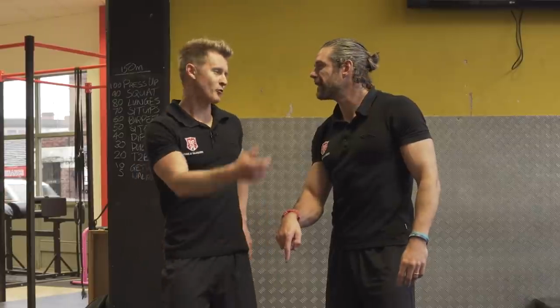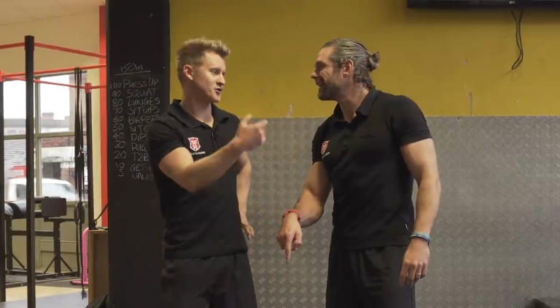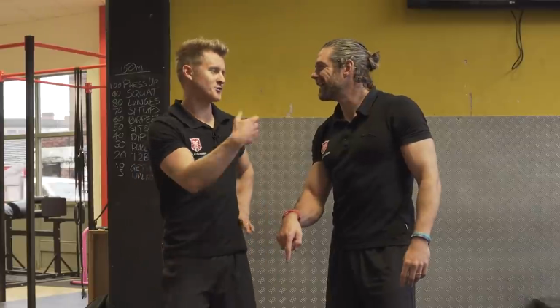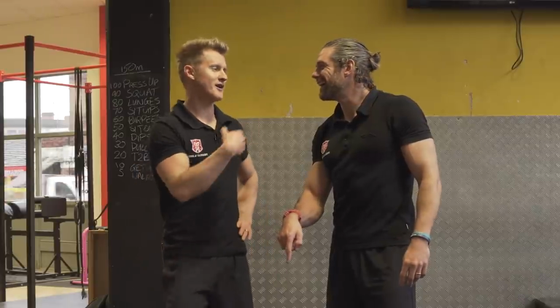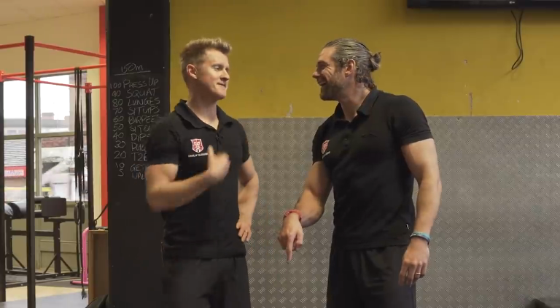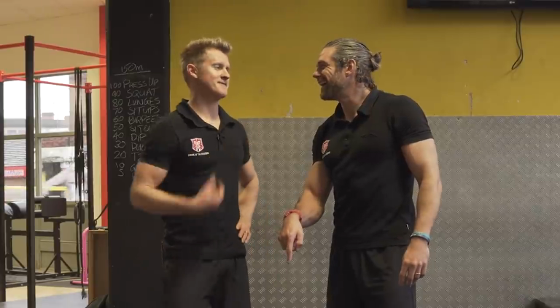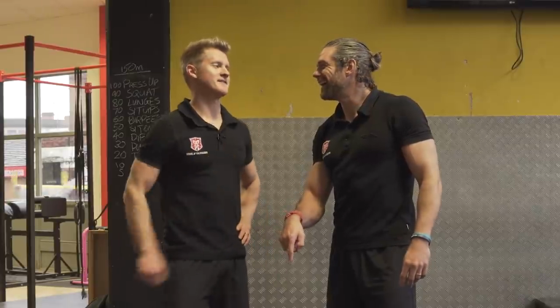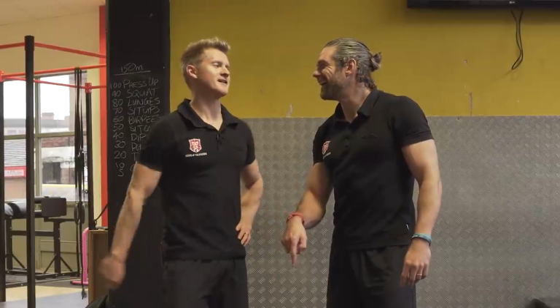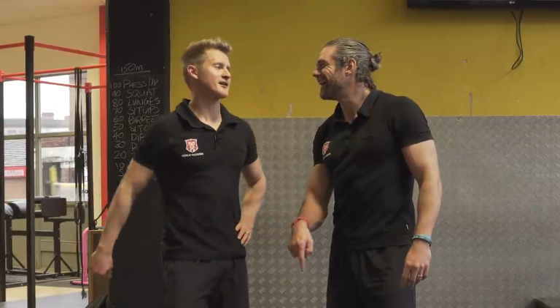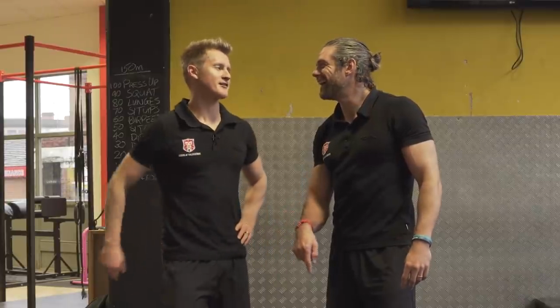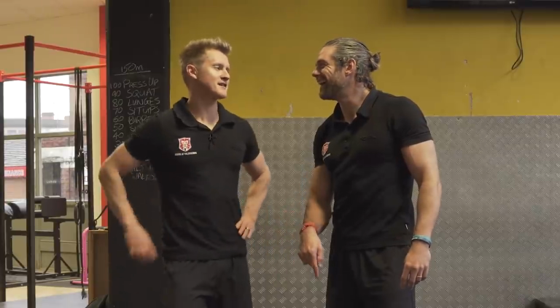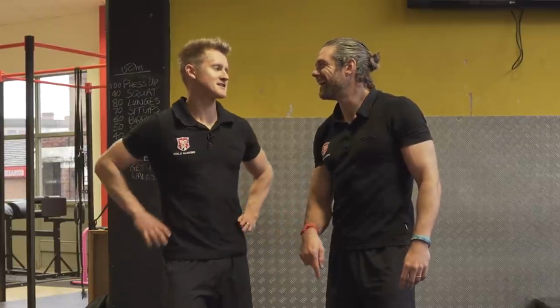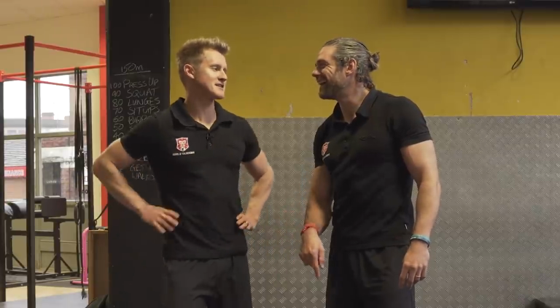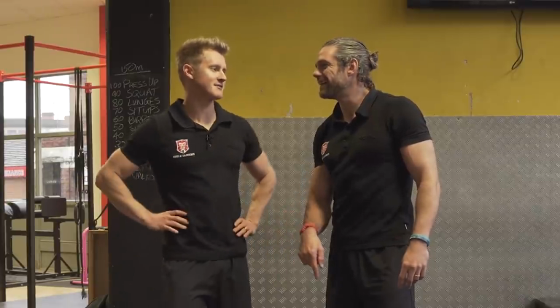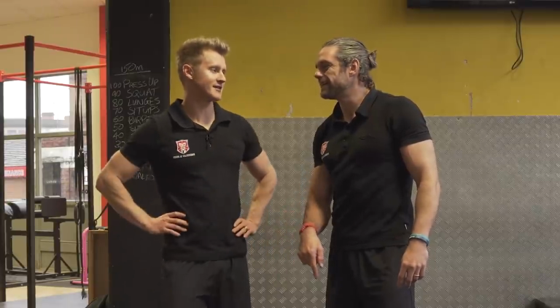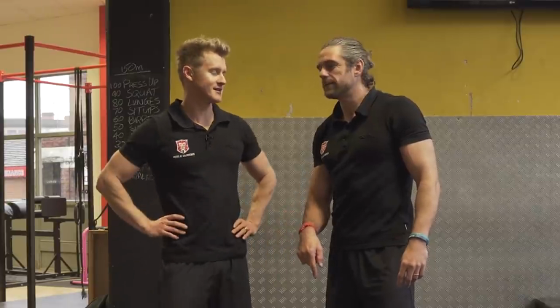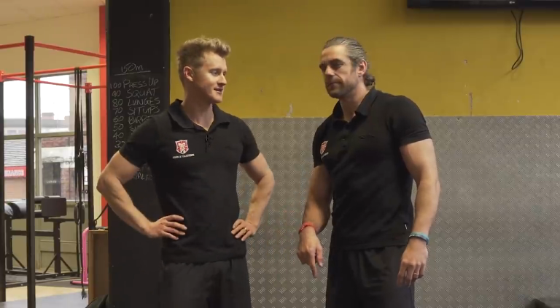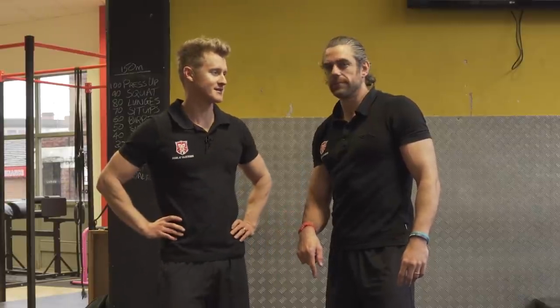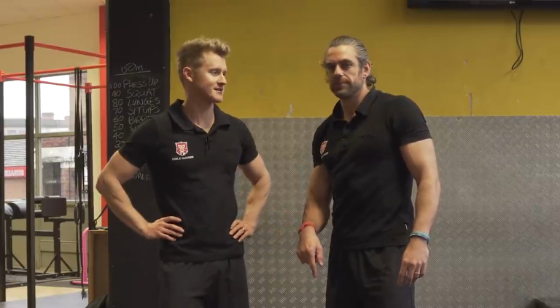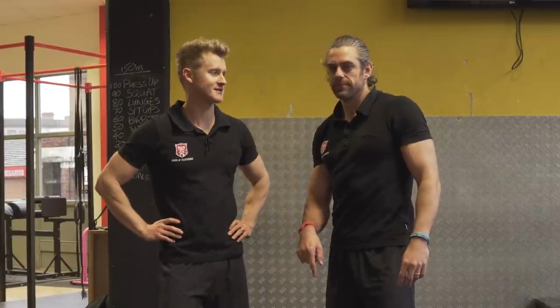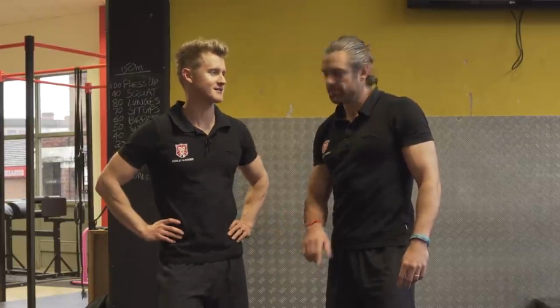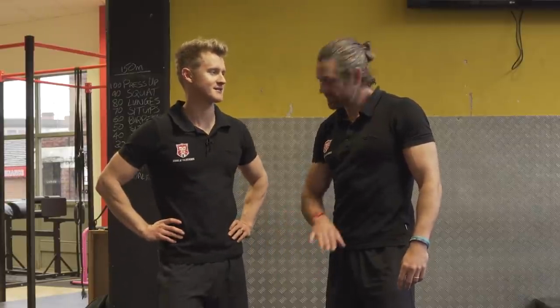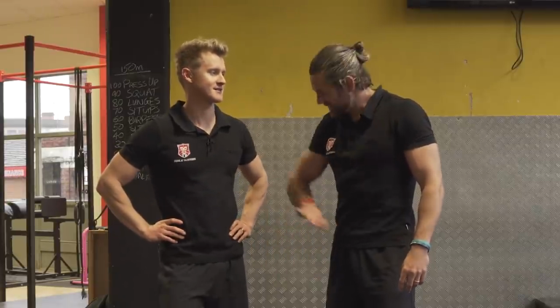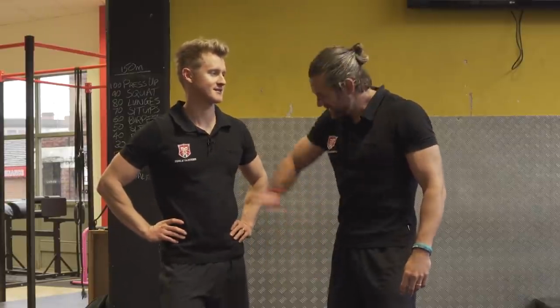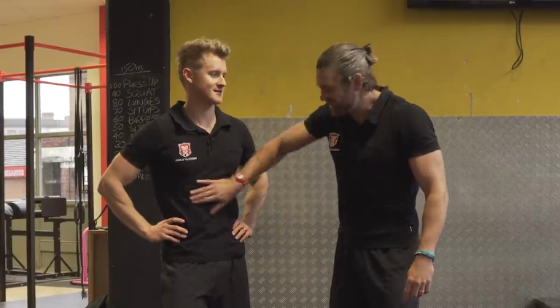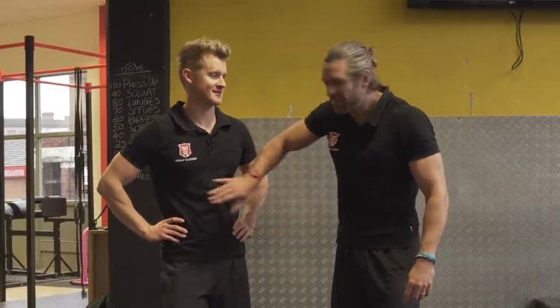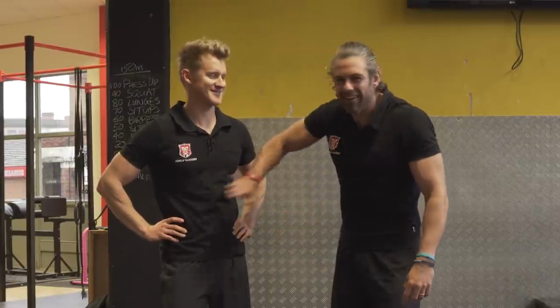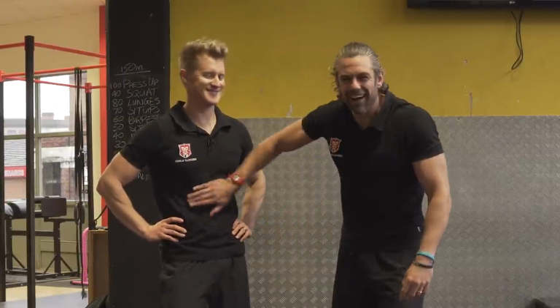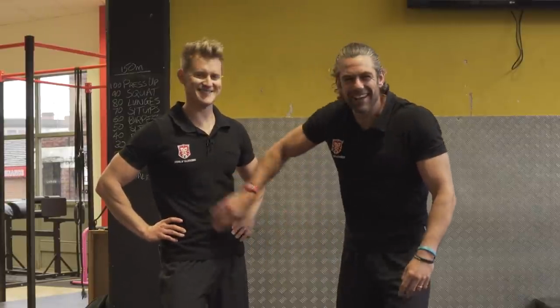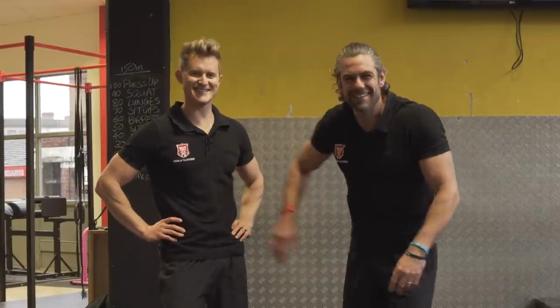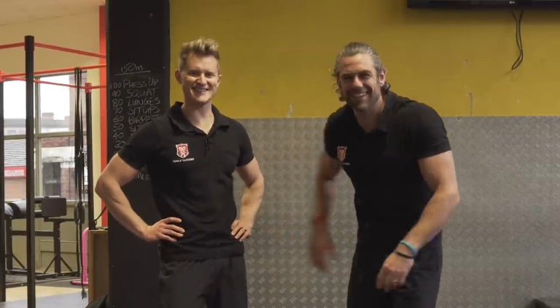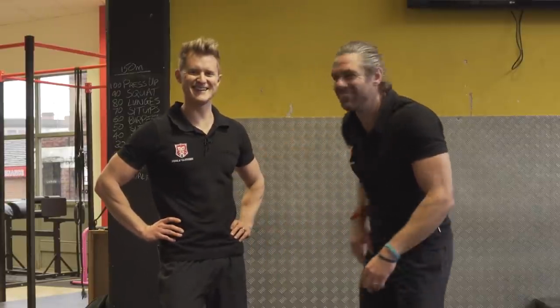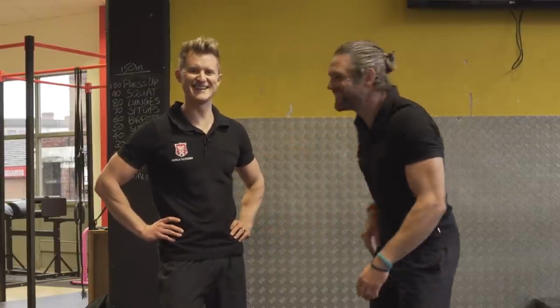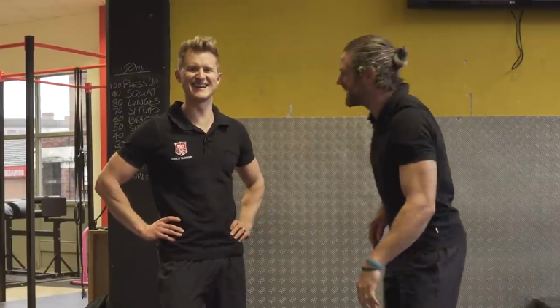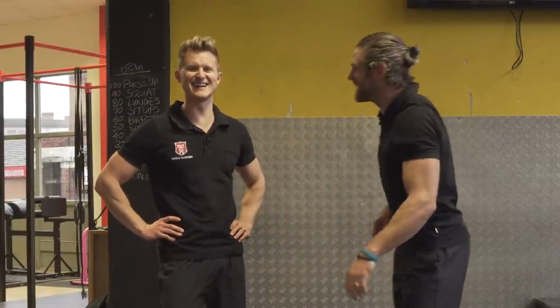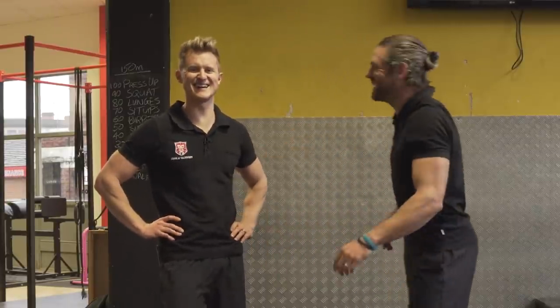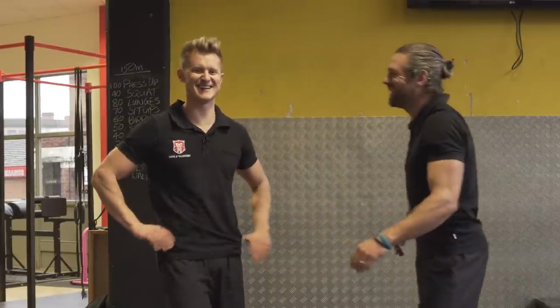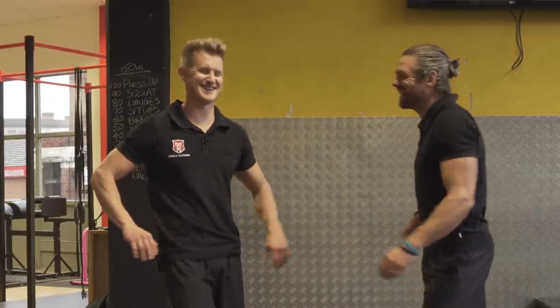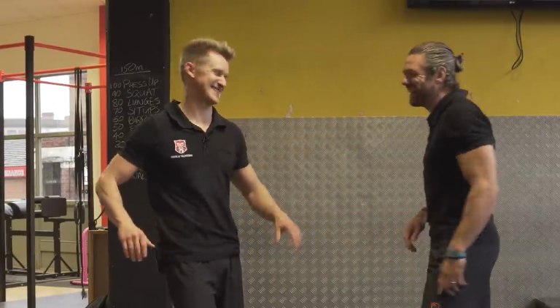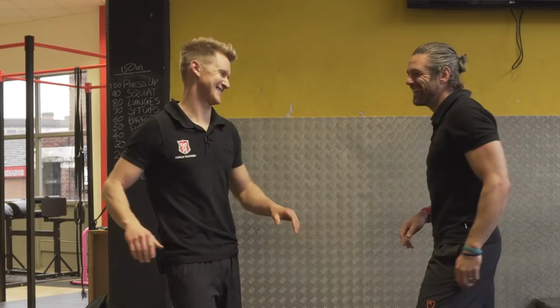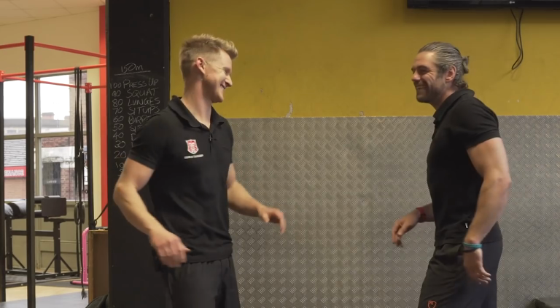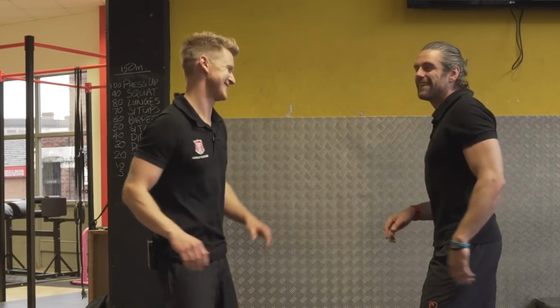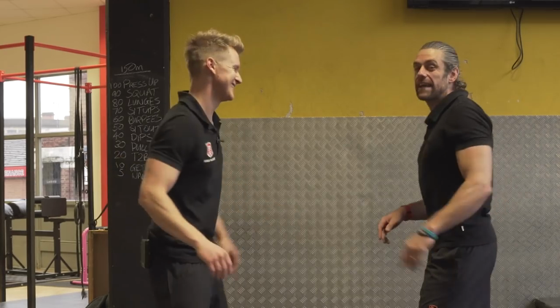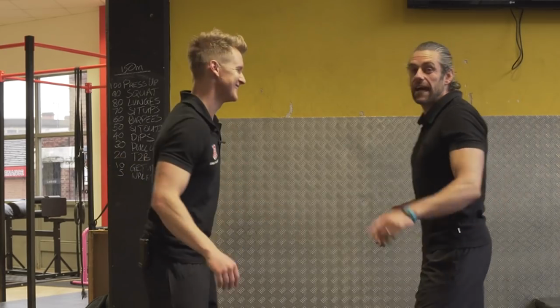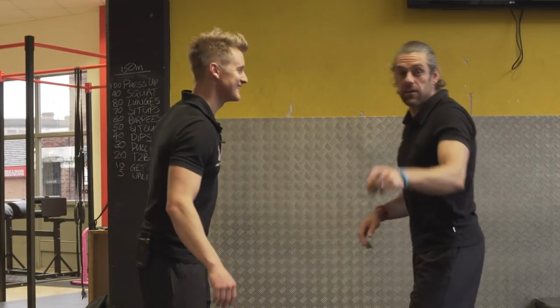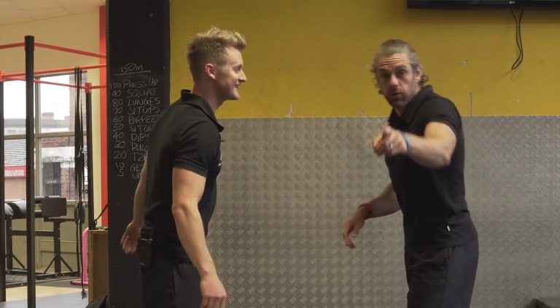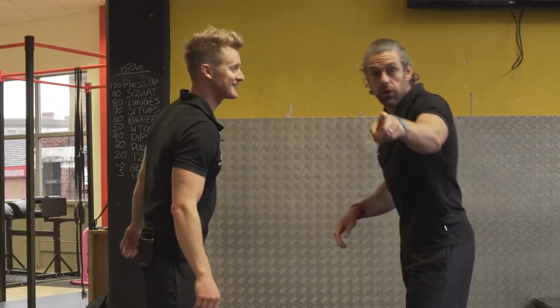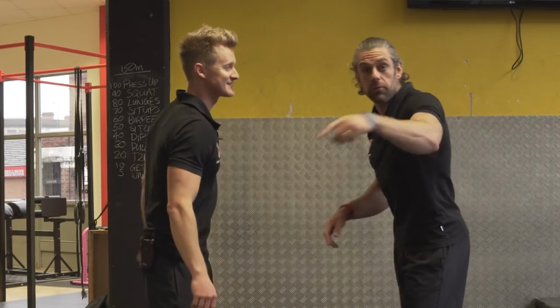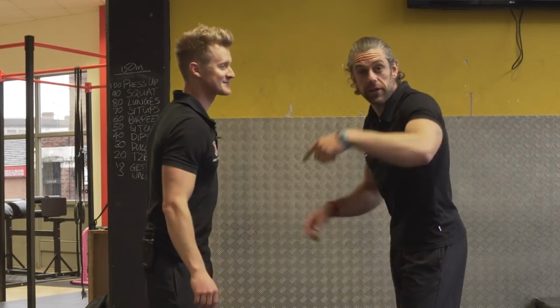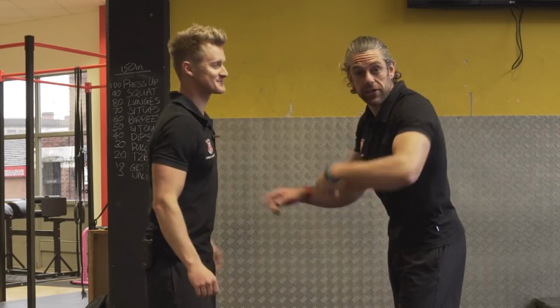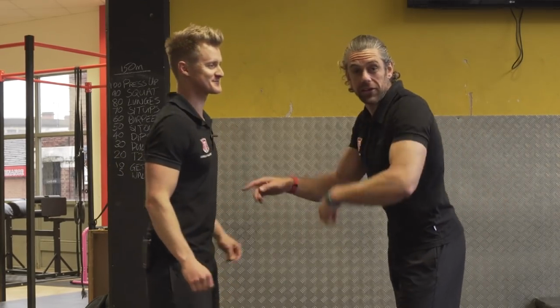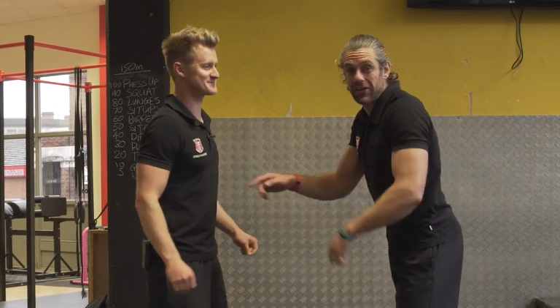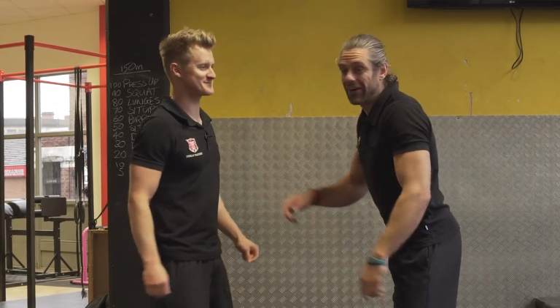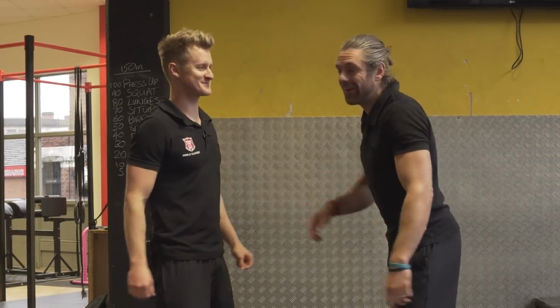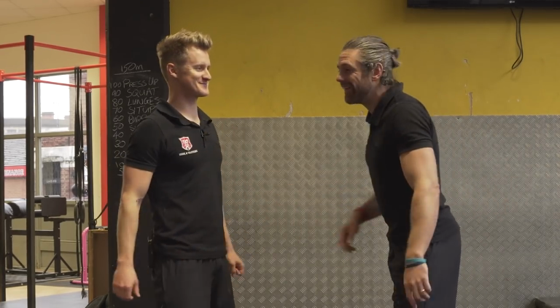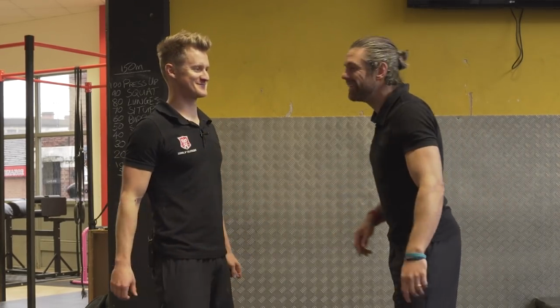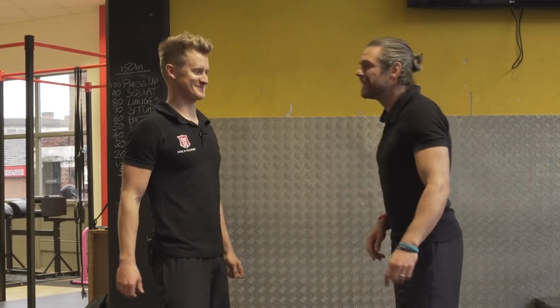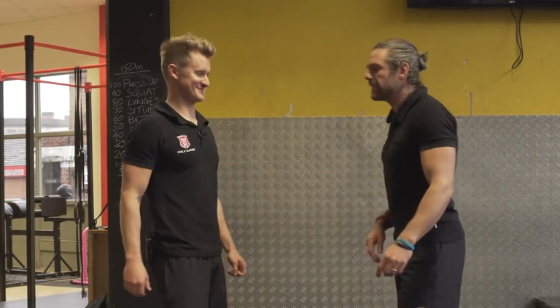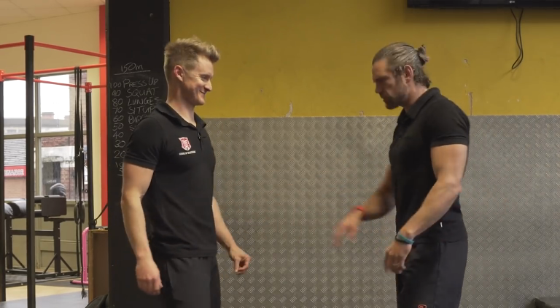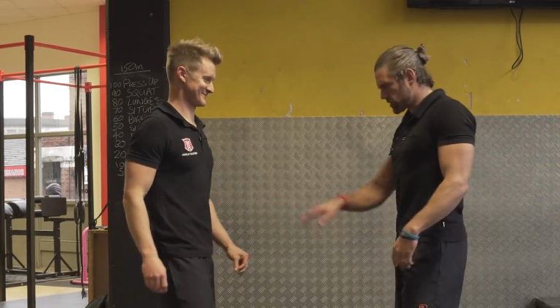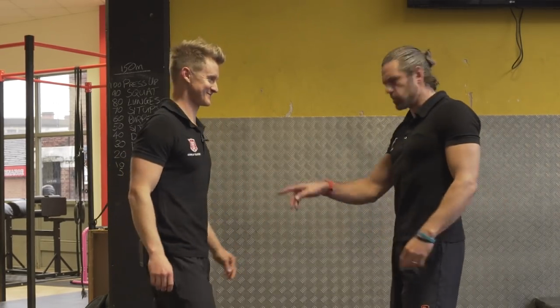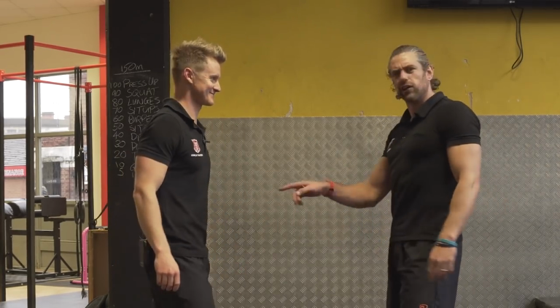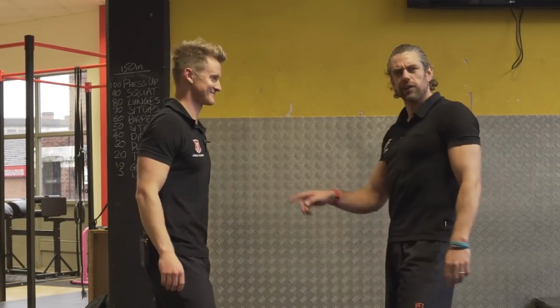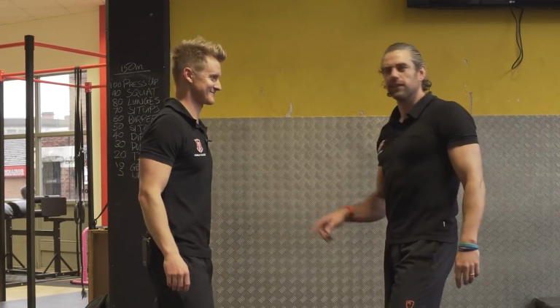Do I fit that criteria? You do alright, Tim. You do alright. Yeah, you want them with a good core. That was solid.